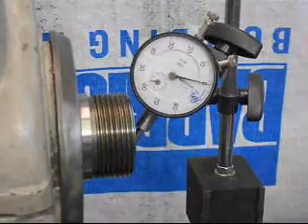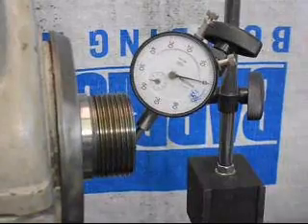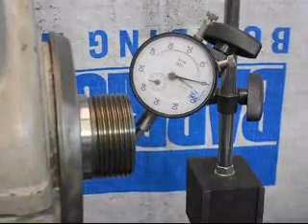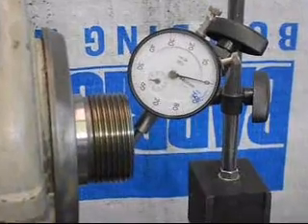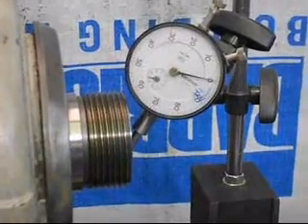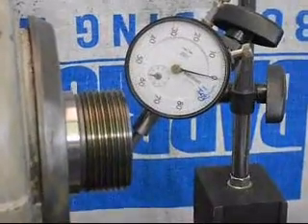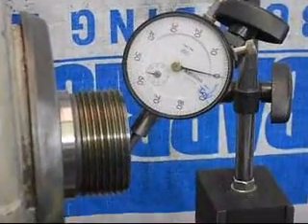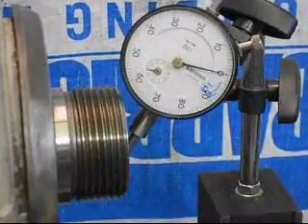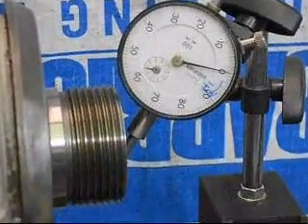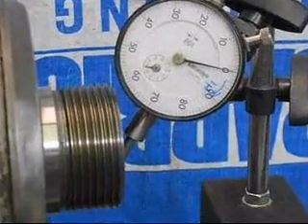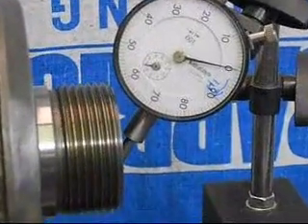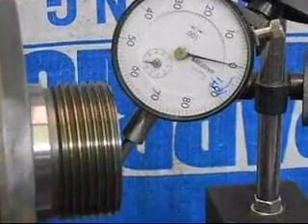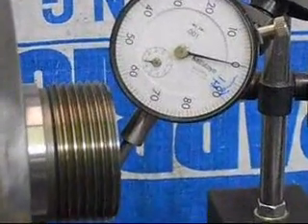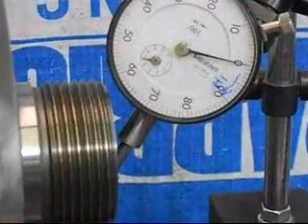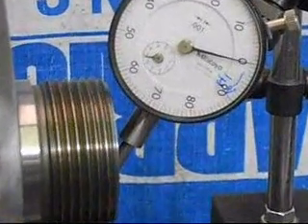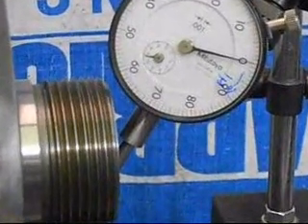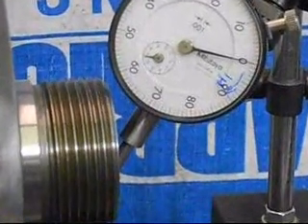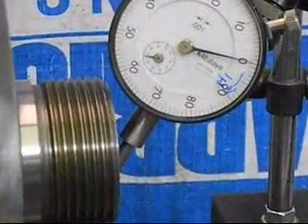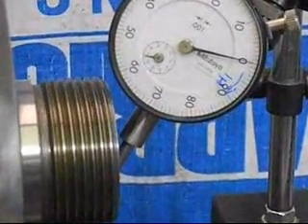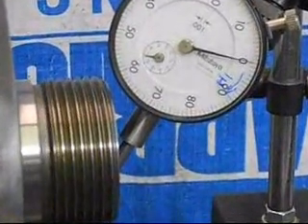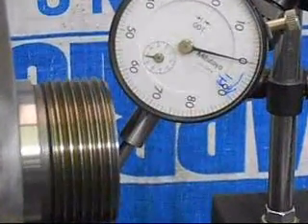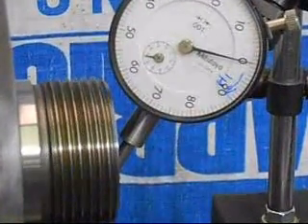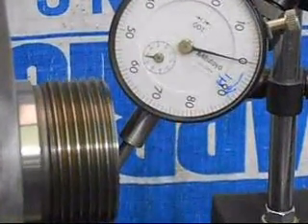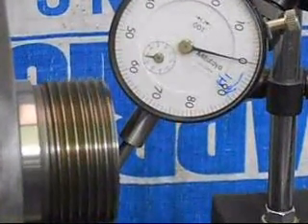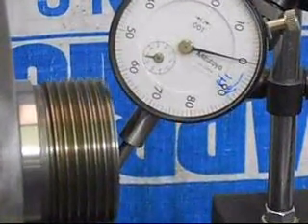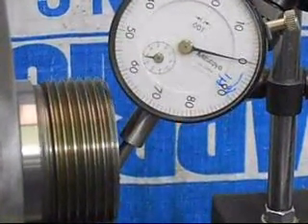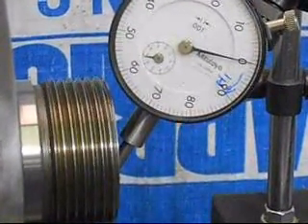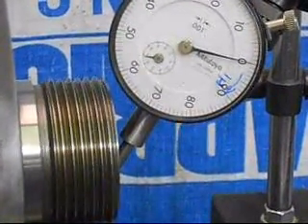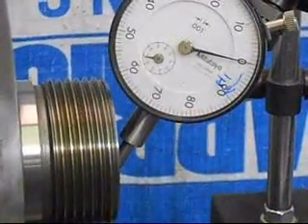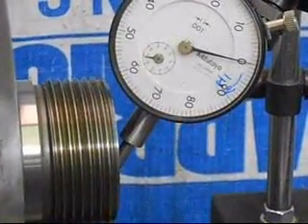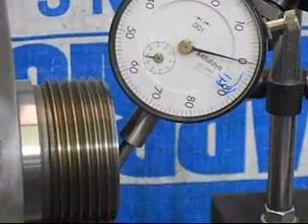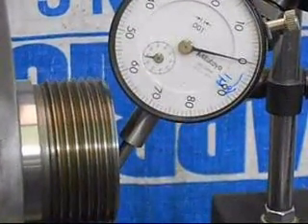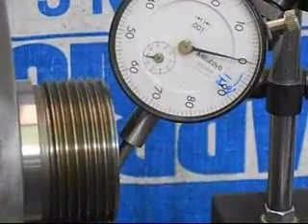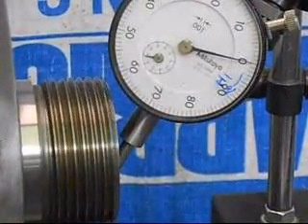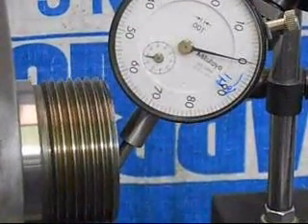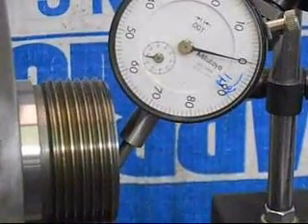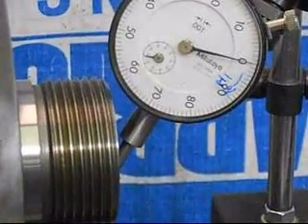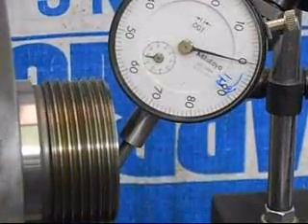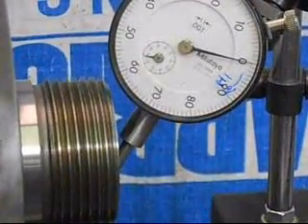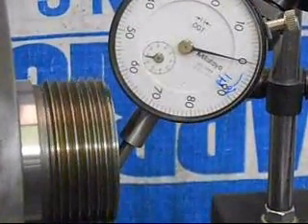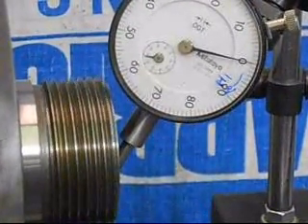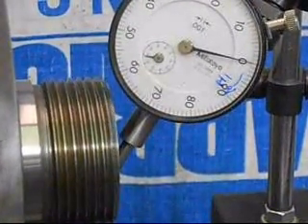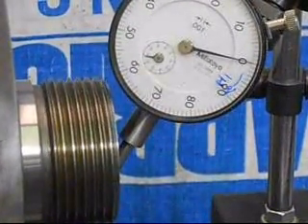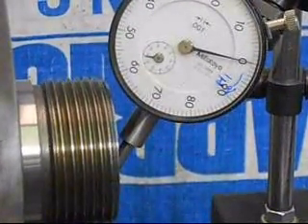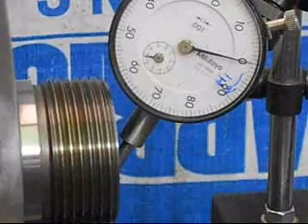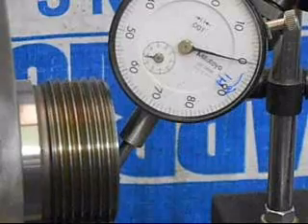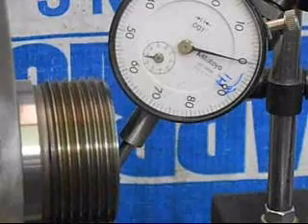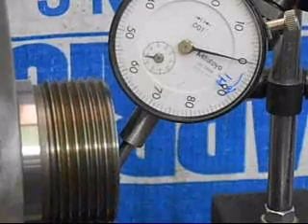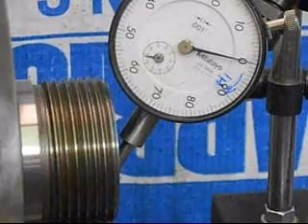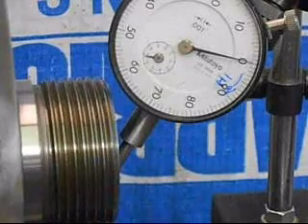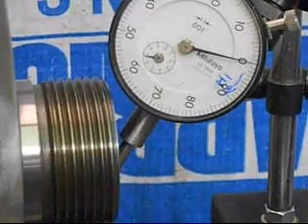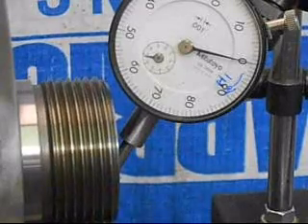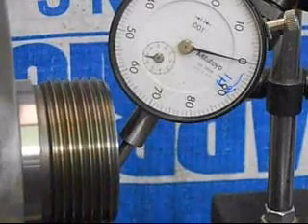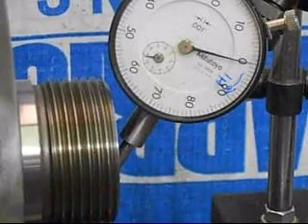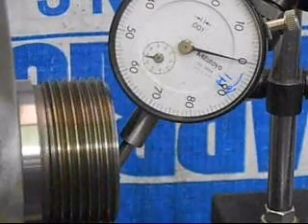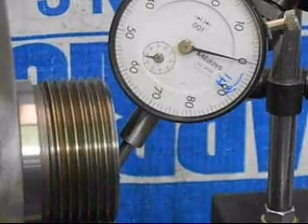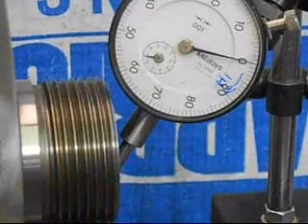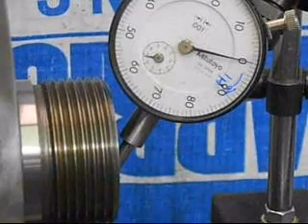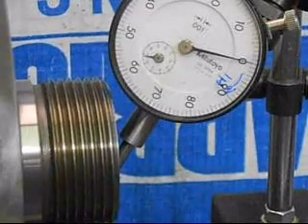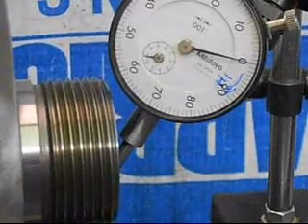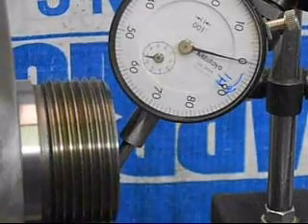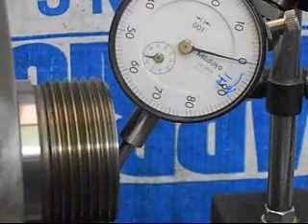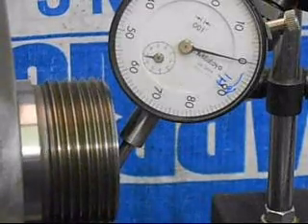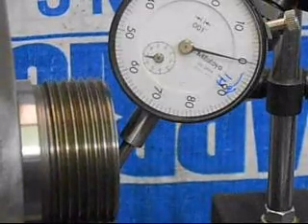This is the kind of needle deflection we're getting — about half a thousandth or so. Excellent.